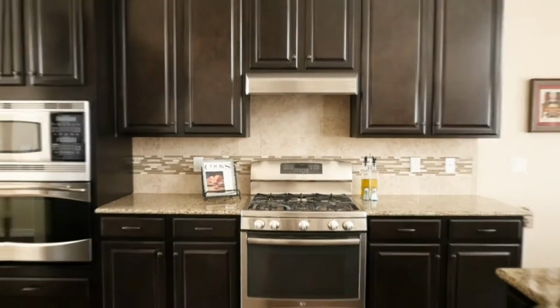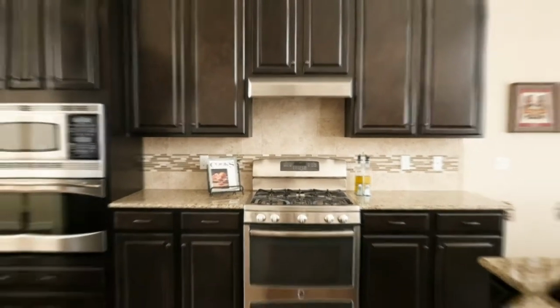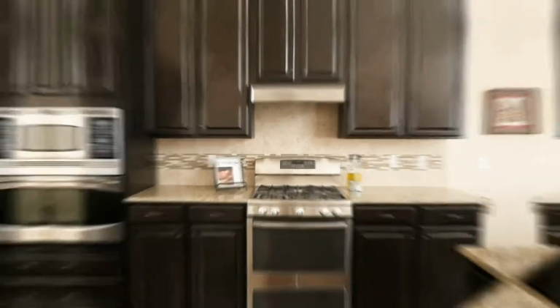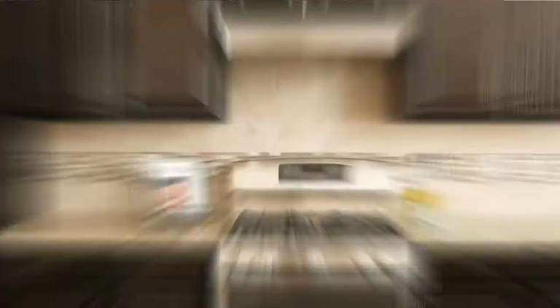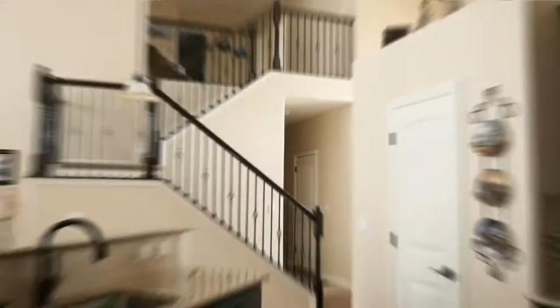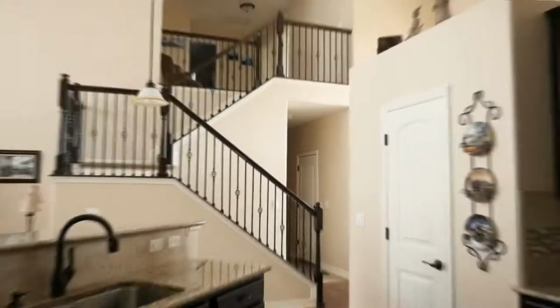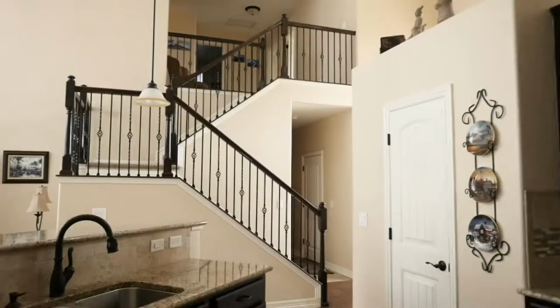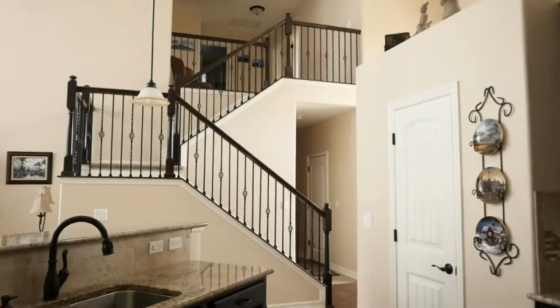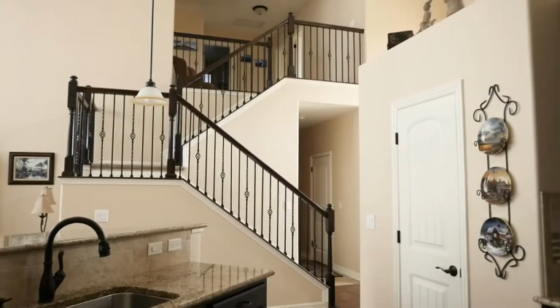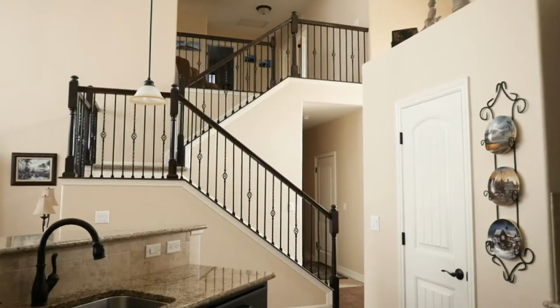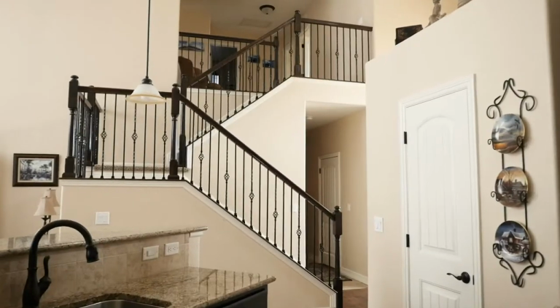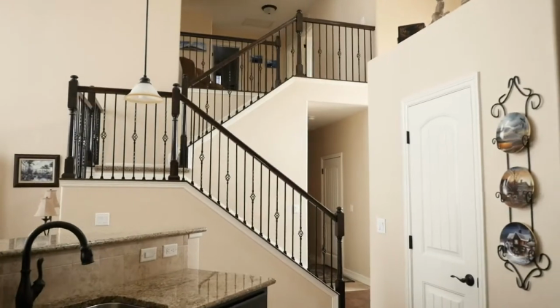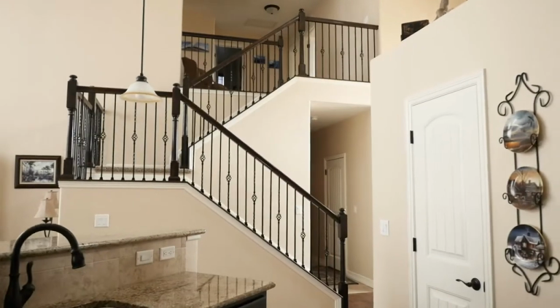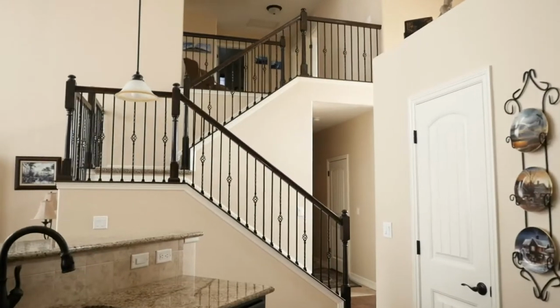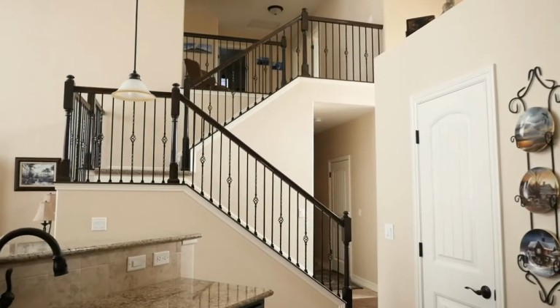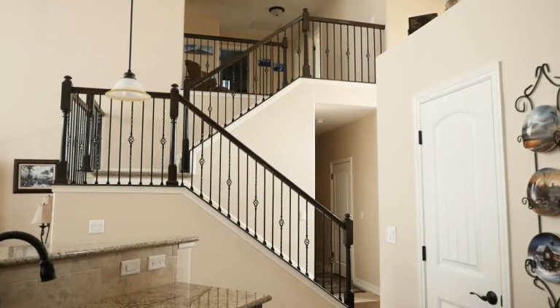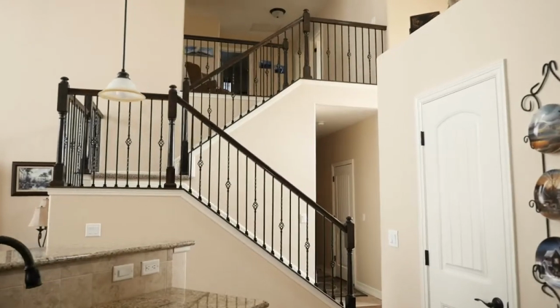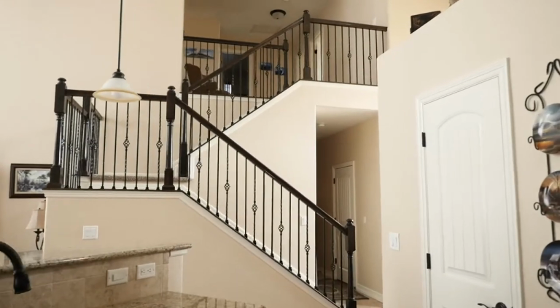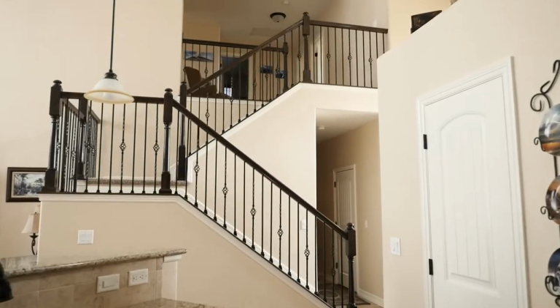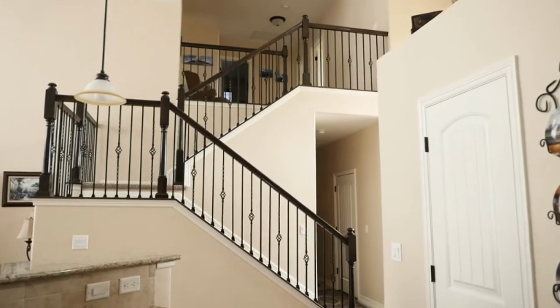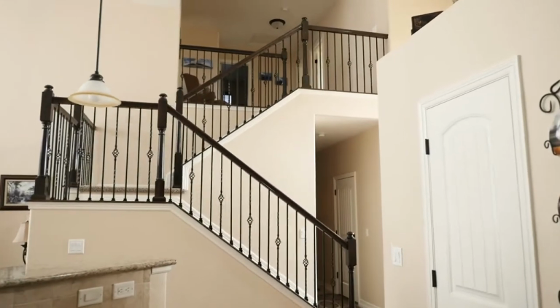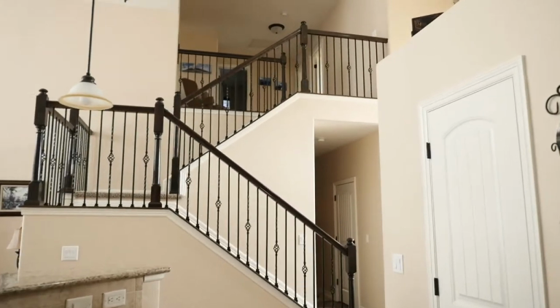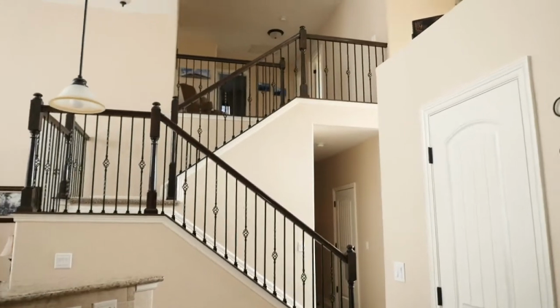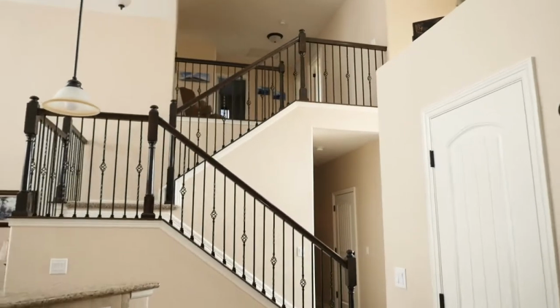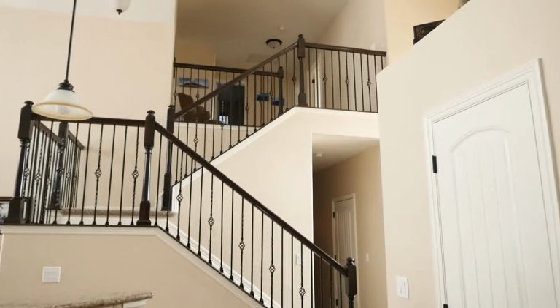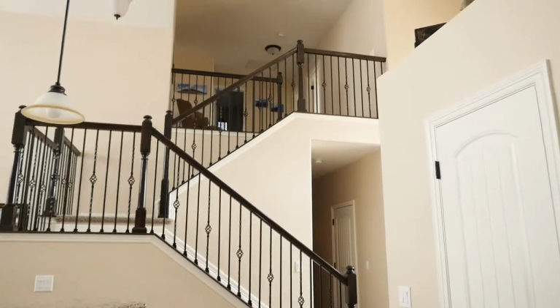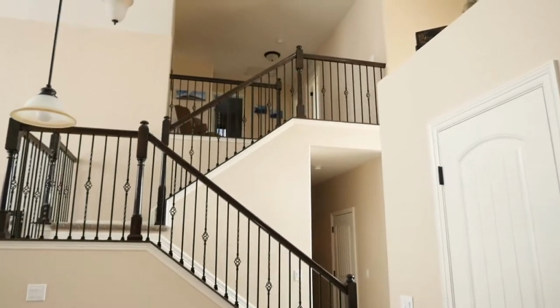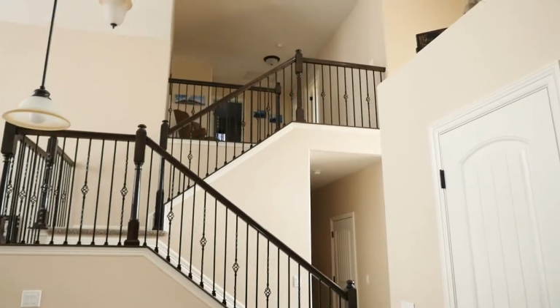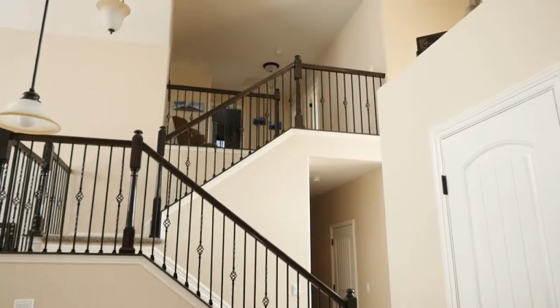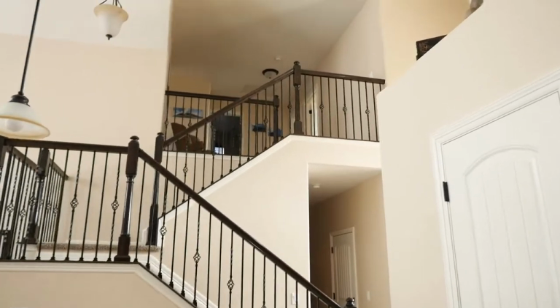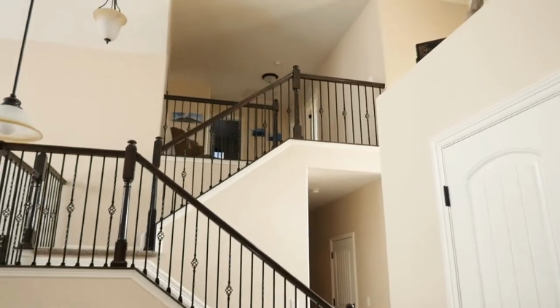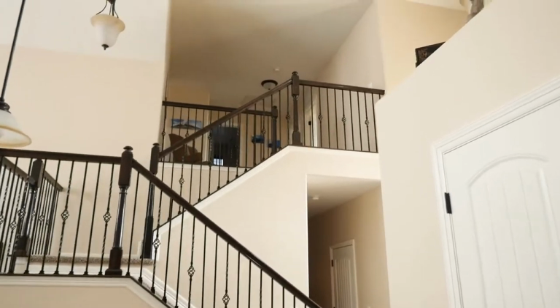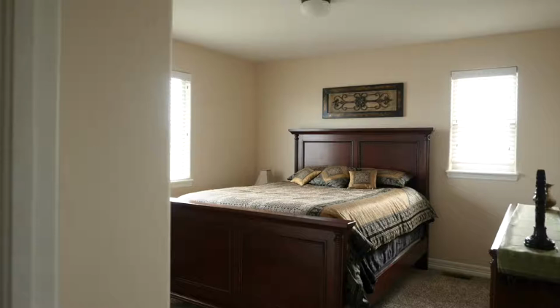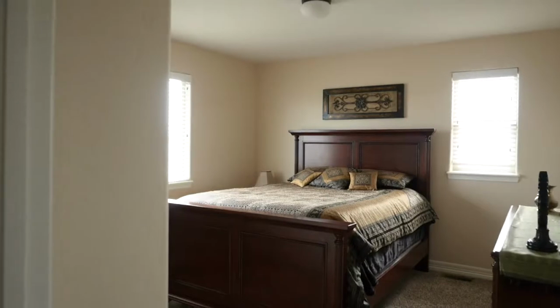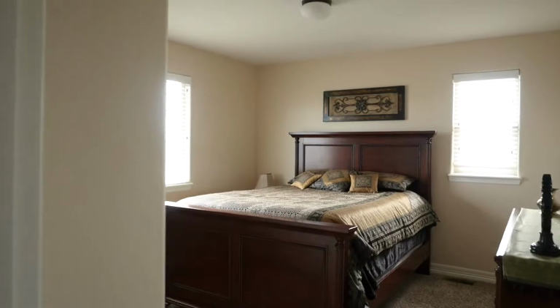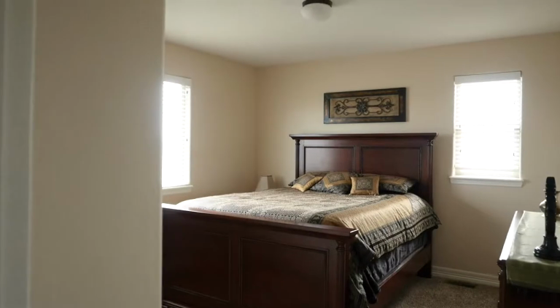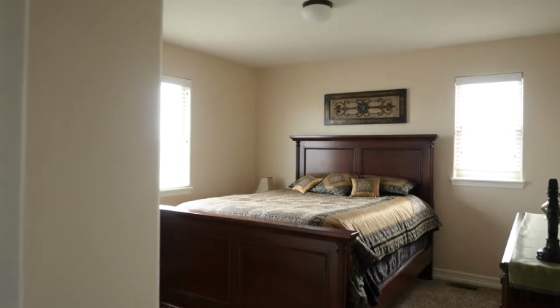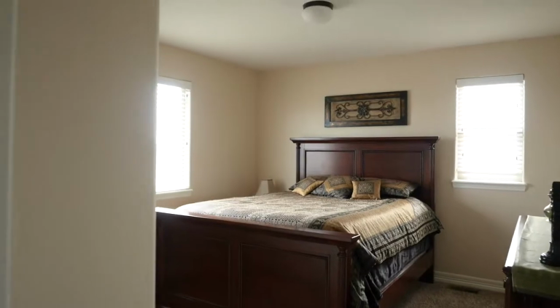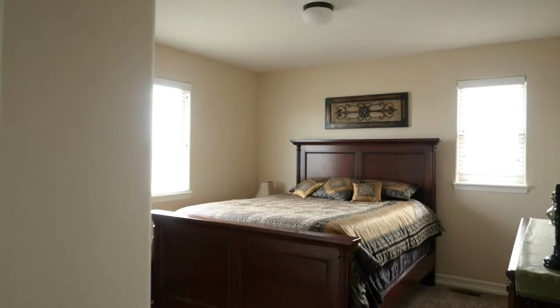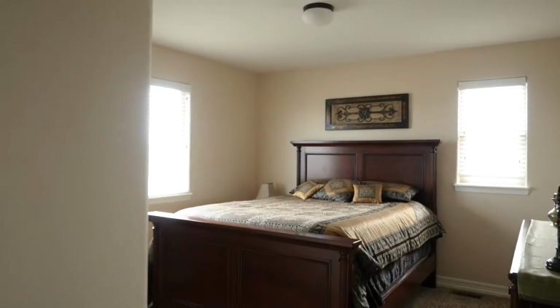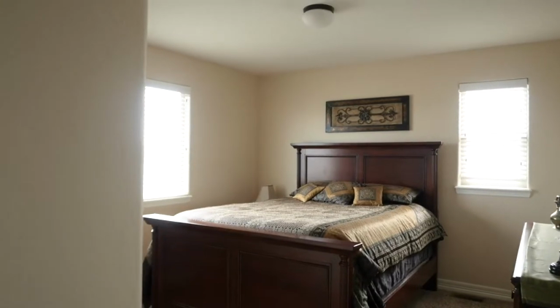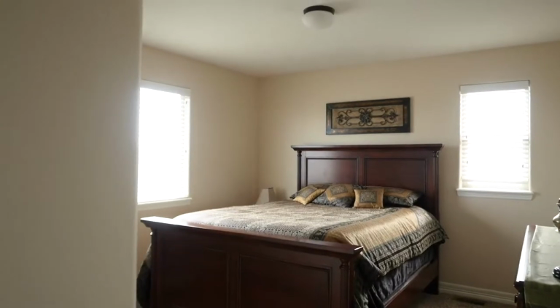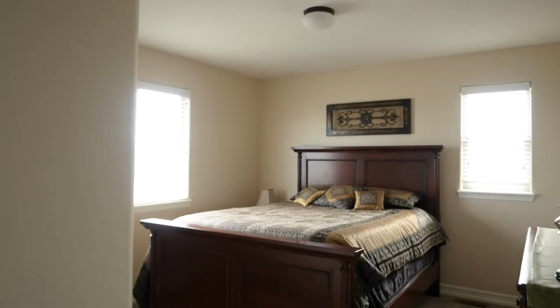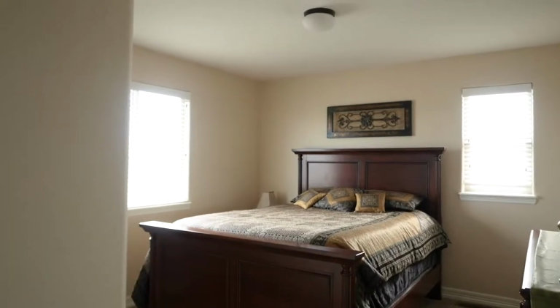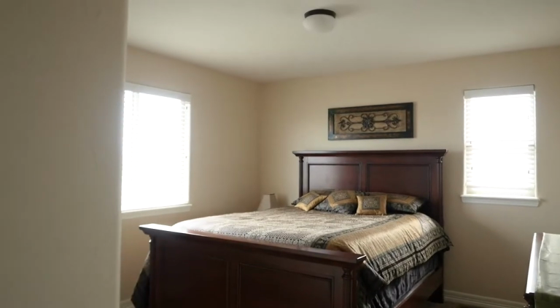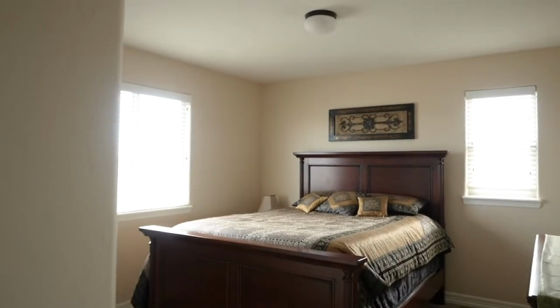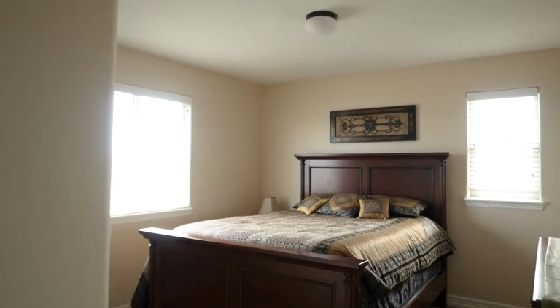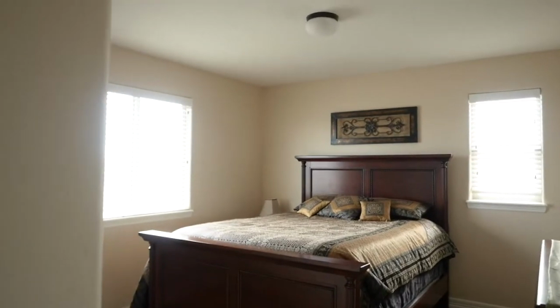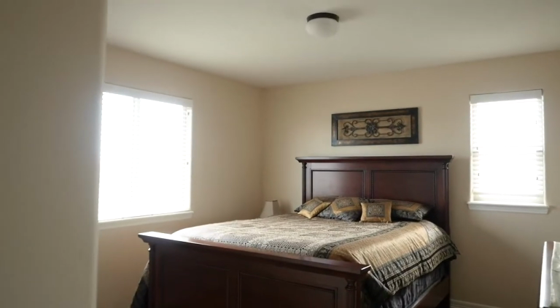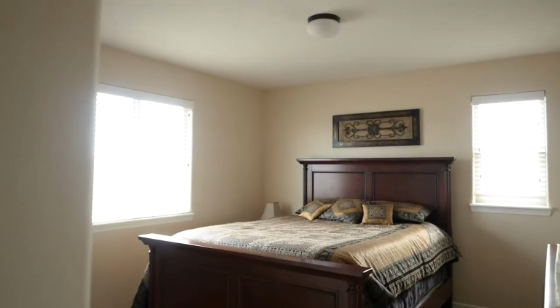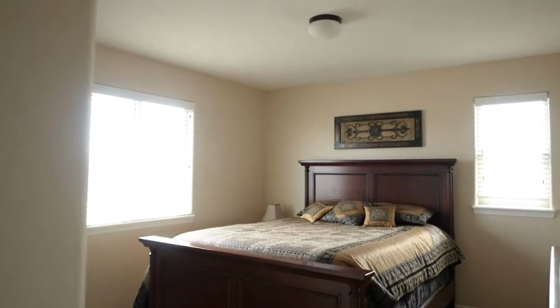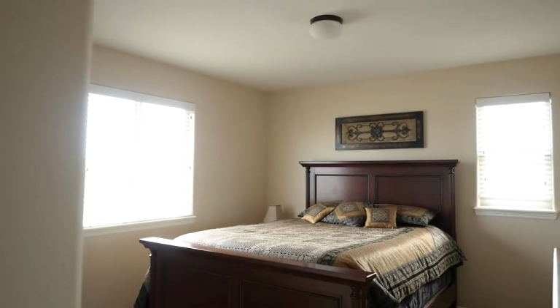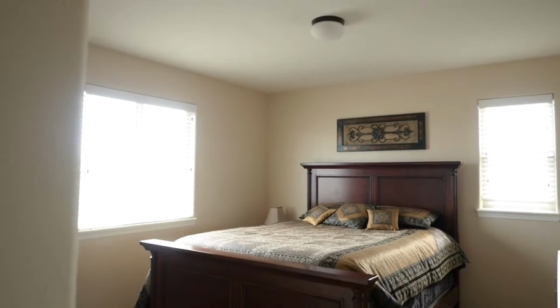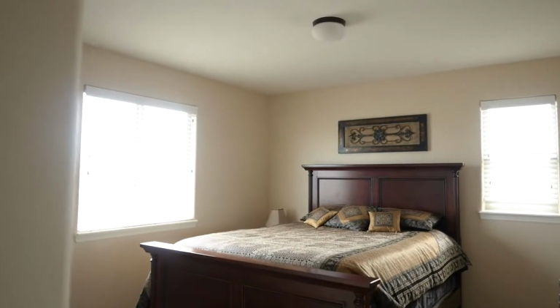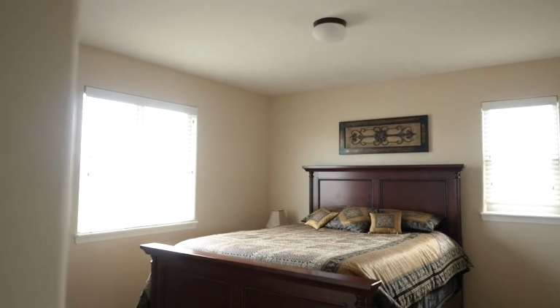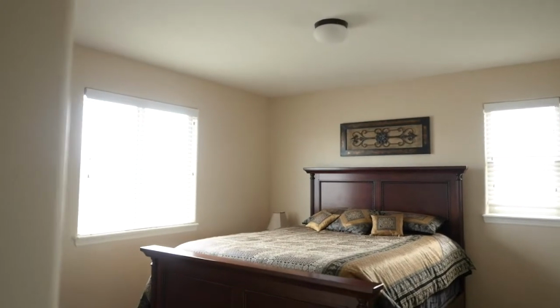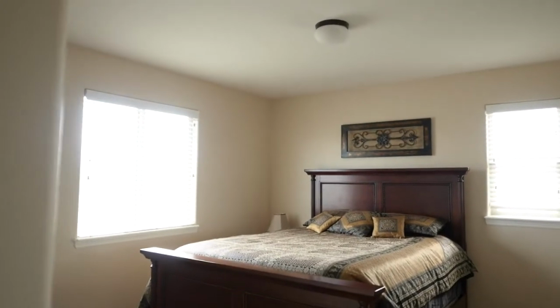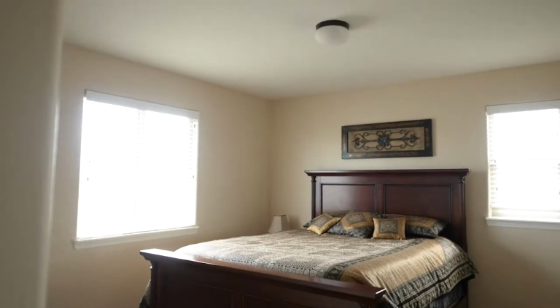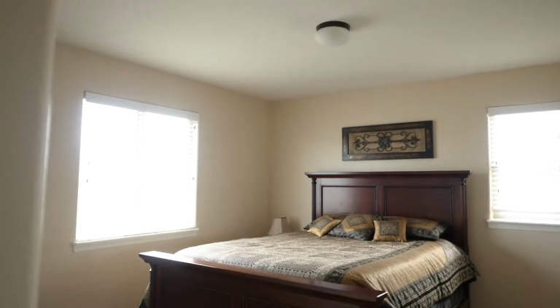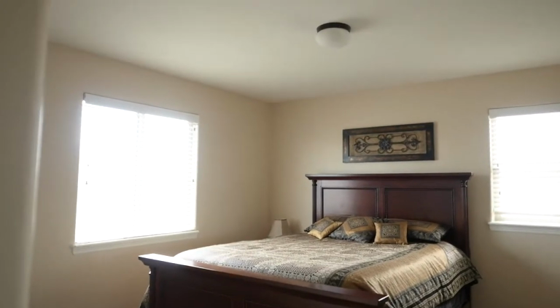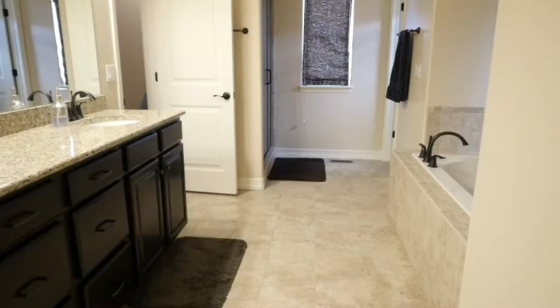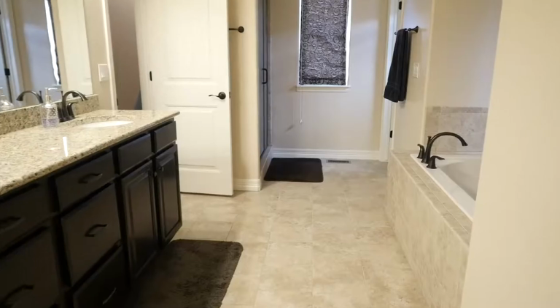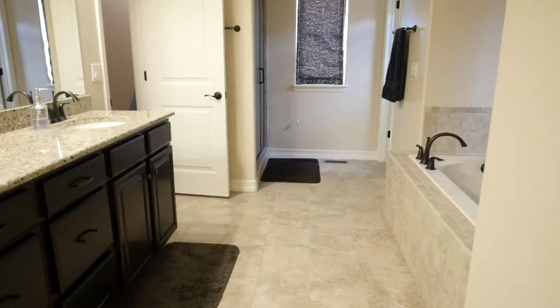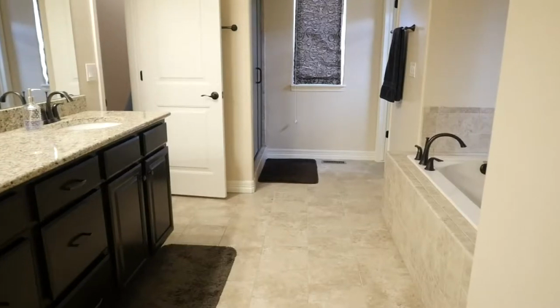Spread out and enjoy six bedrooms, five bathrooms, and a fully finished garden level basement.